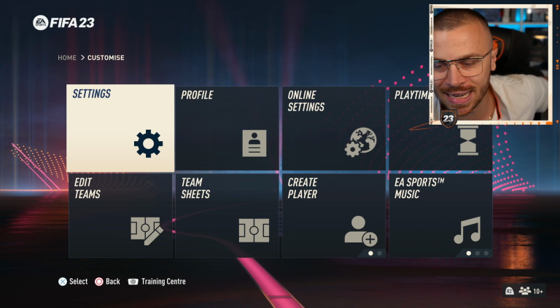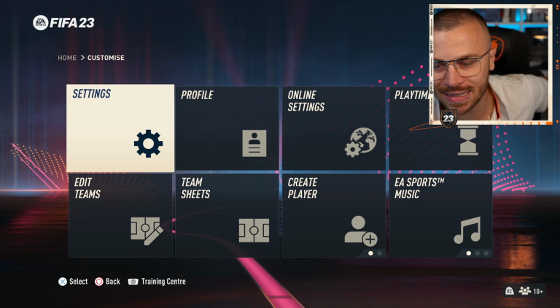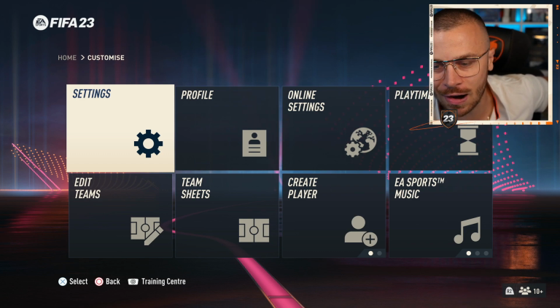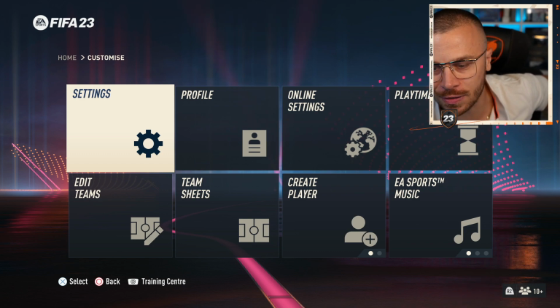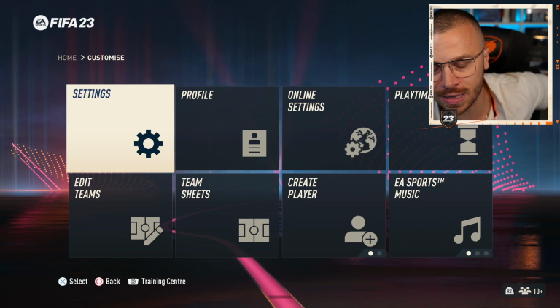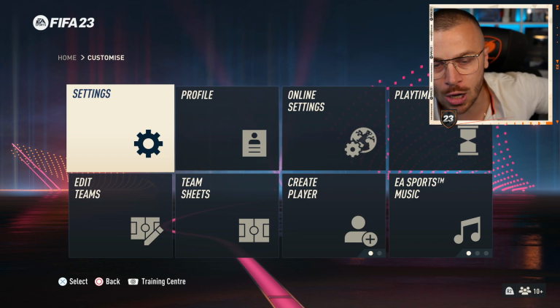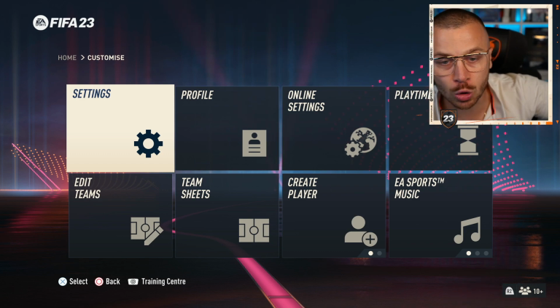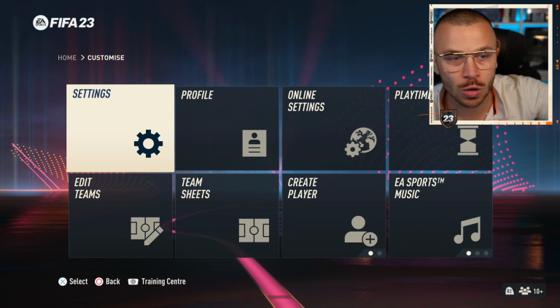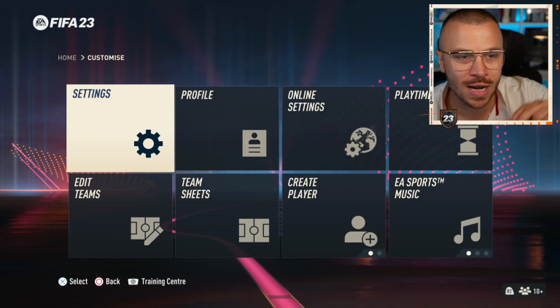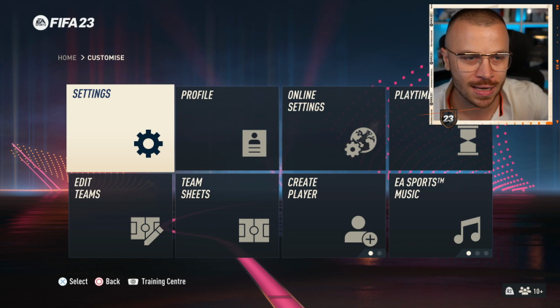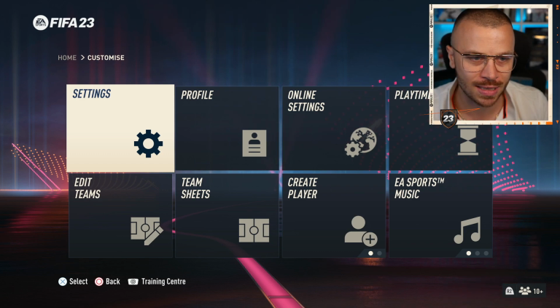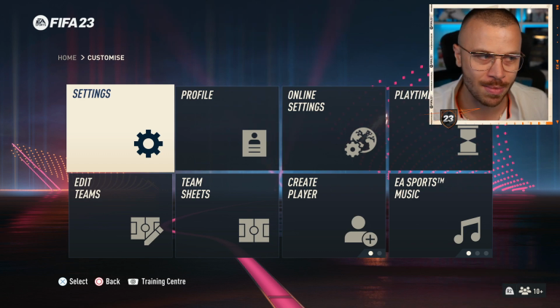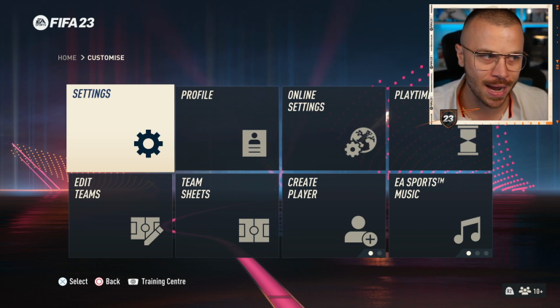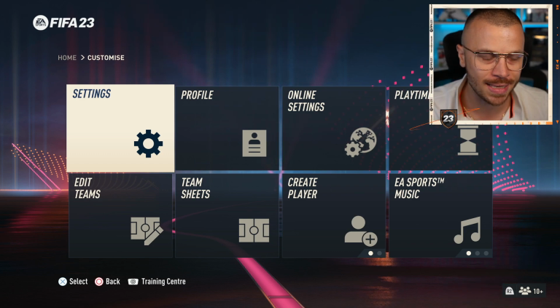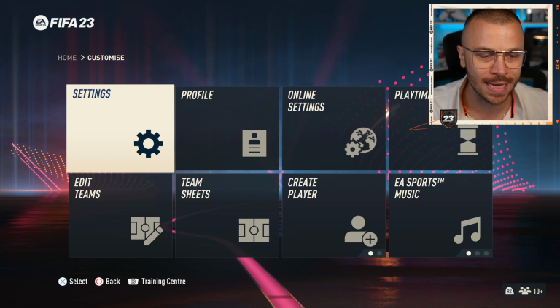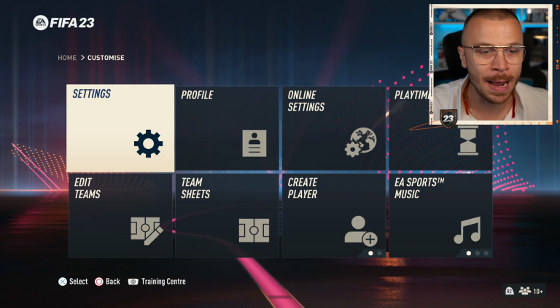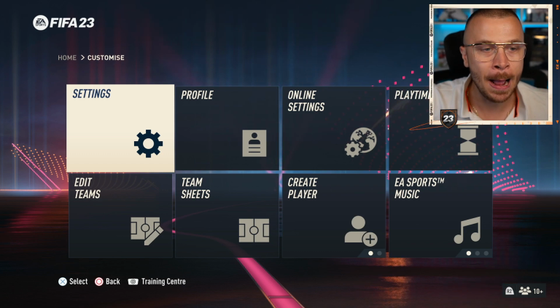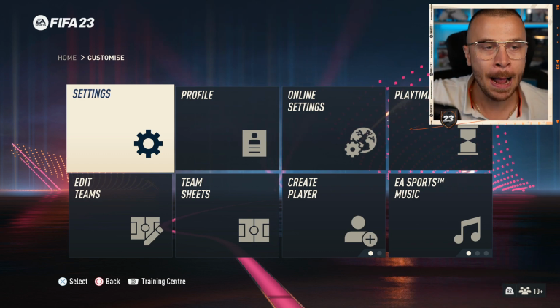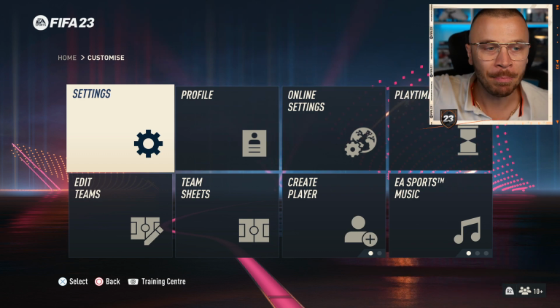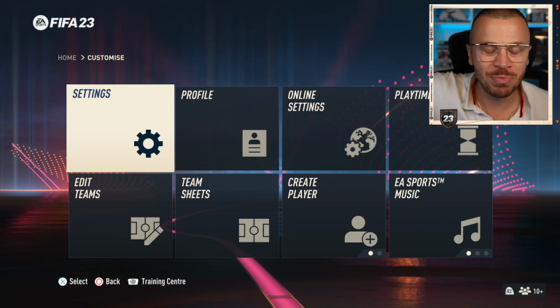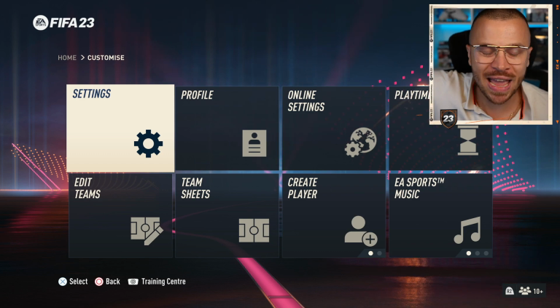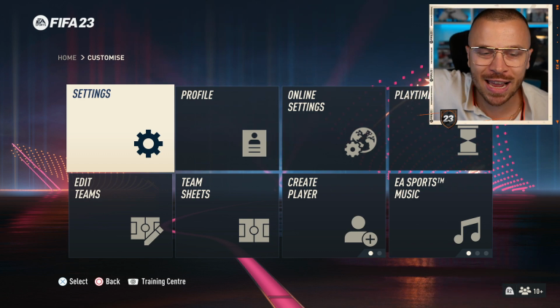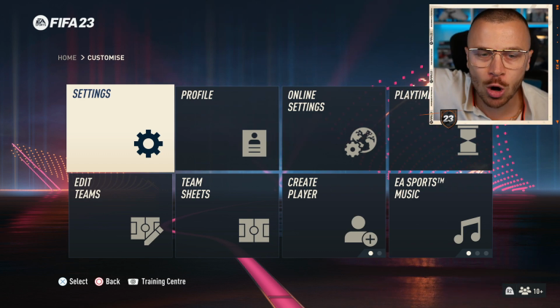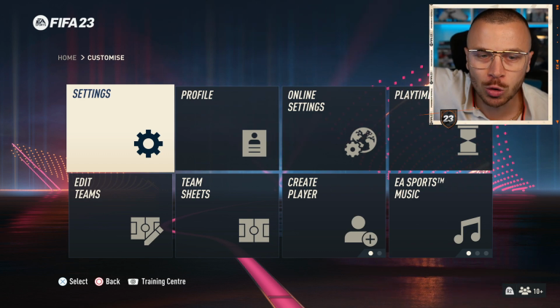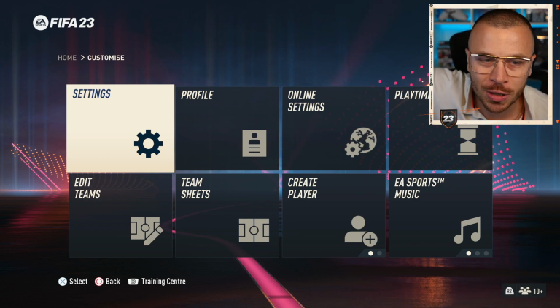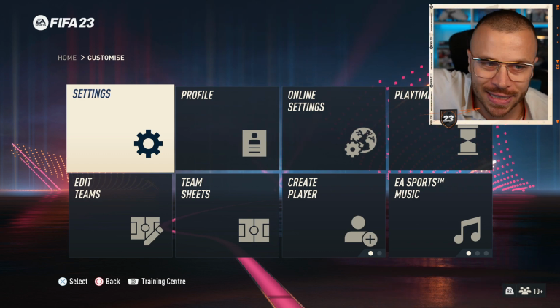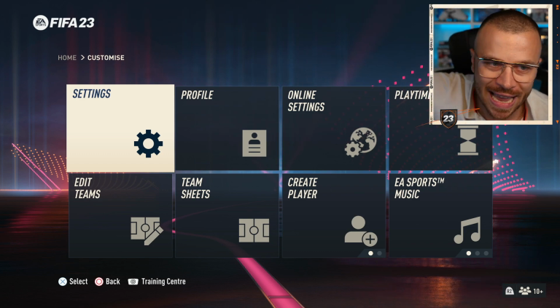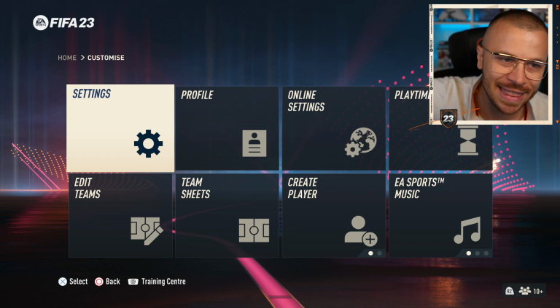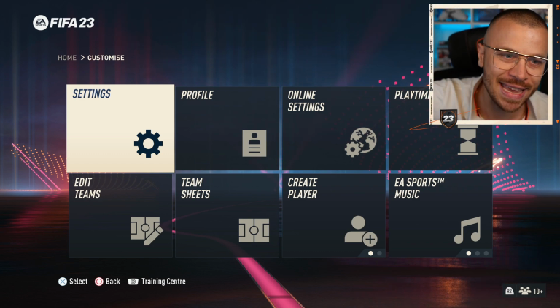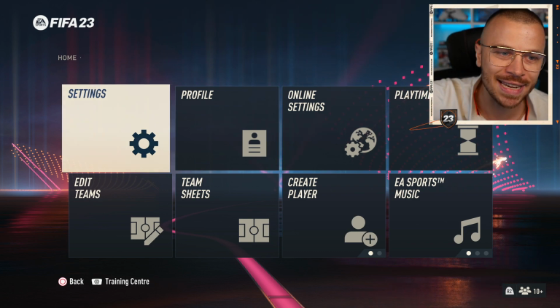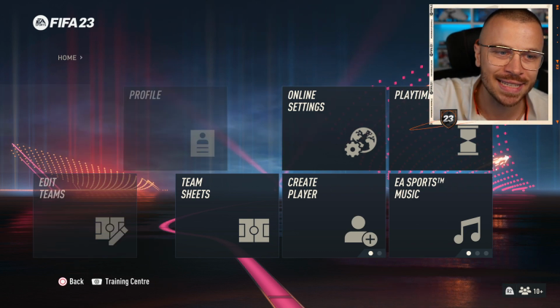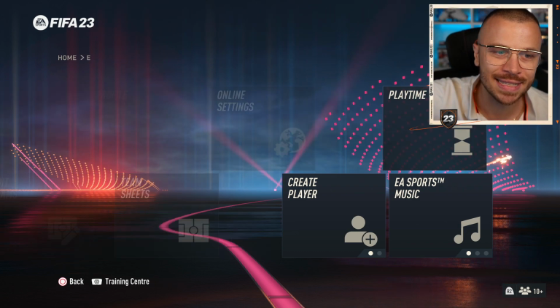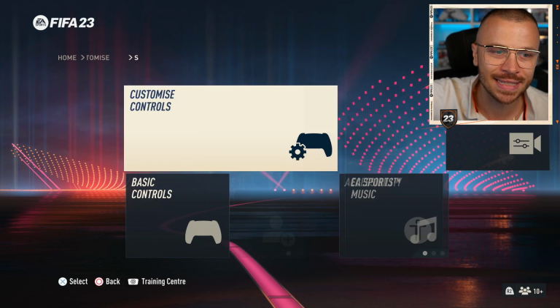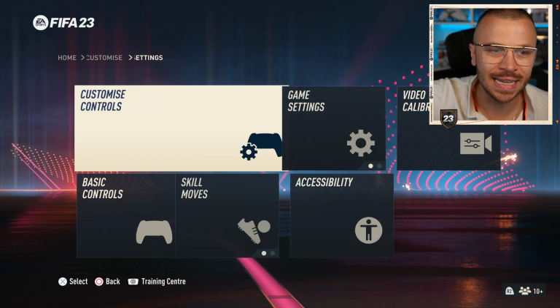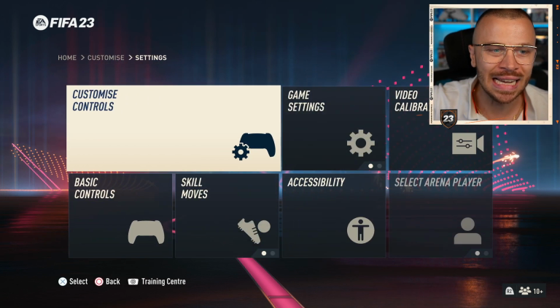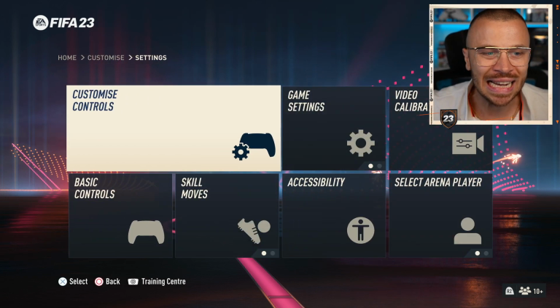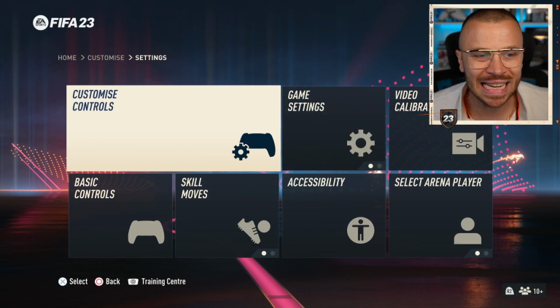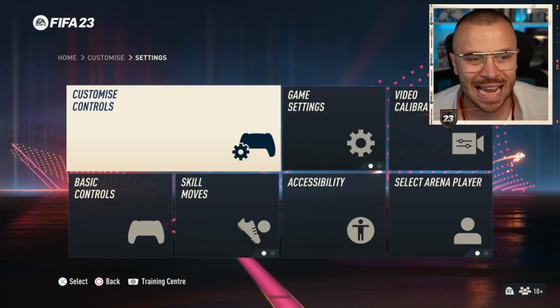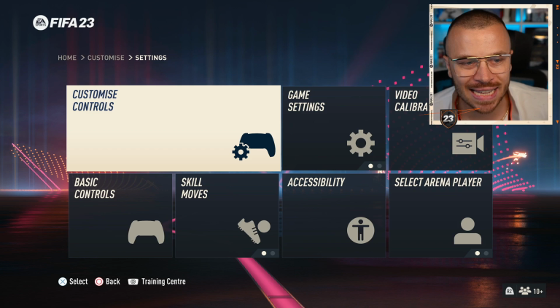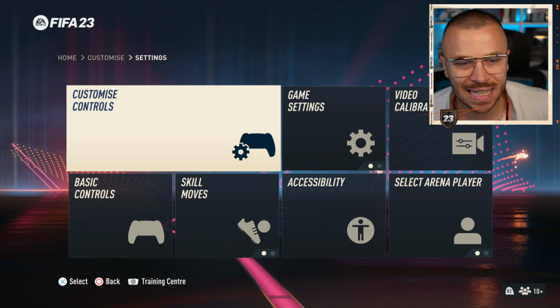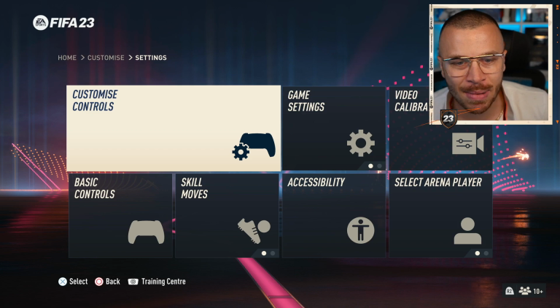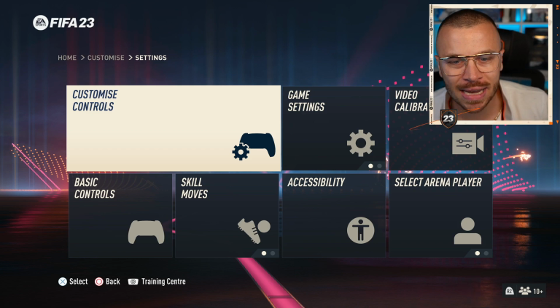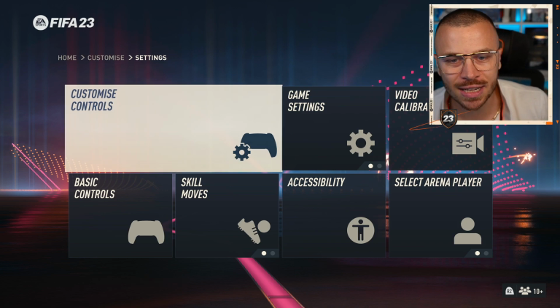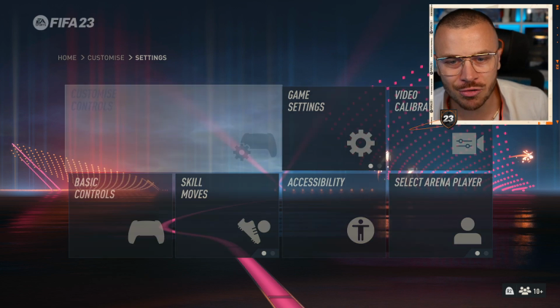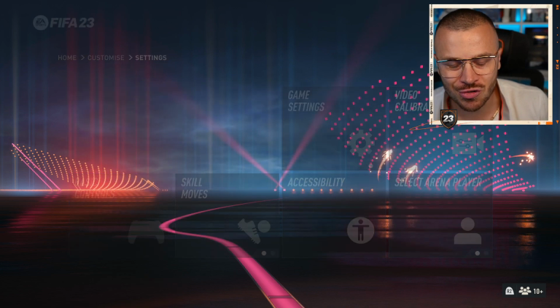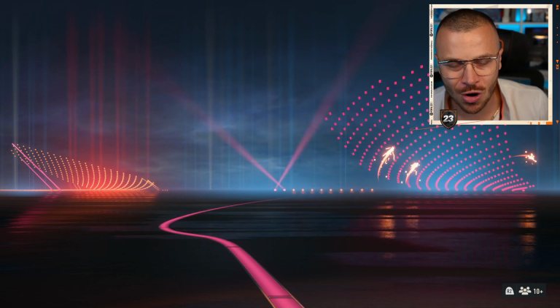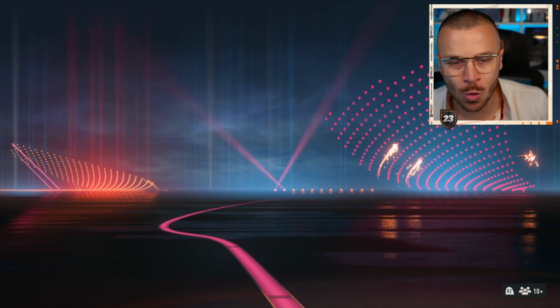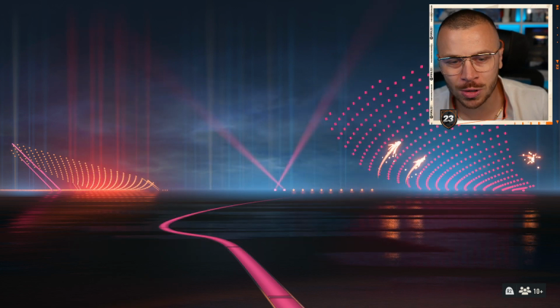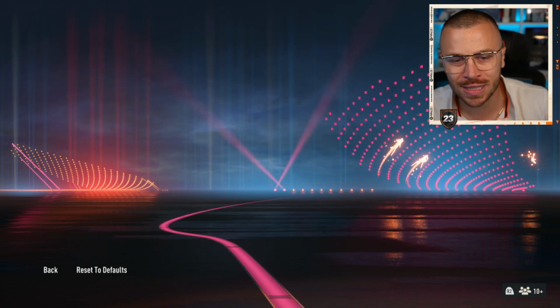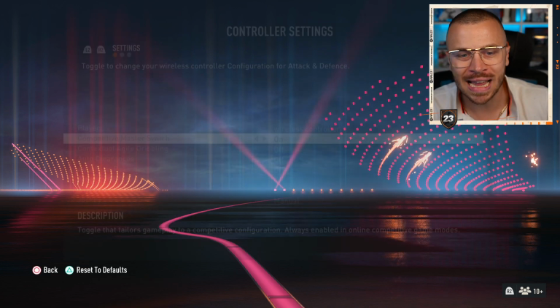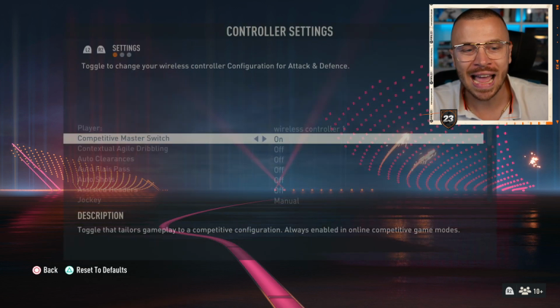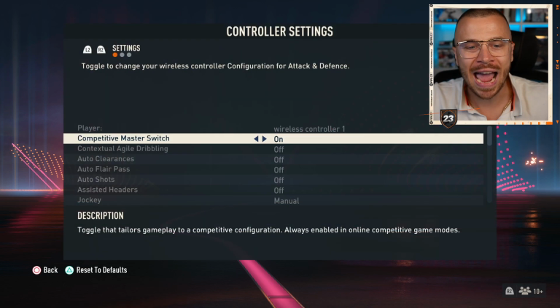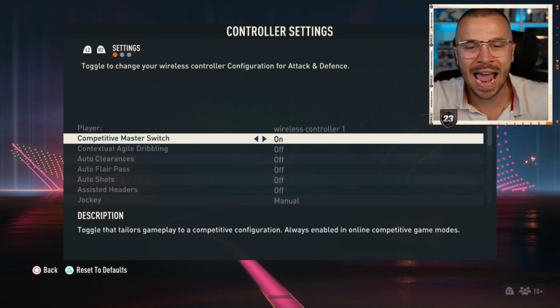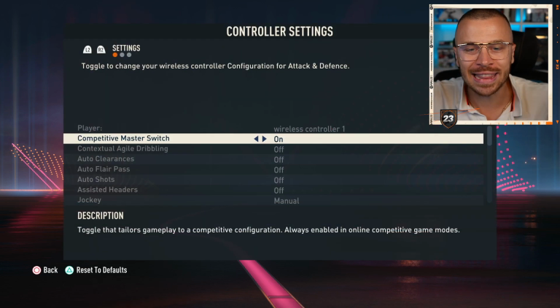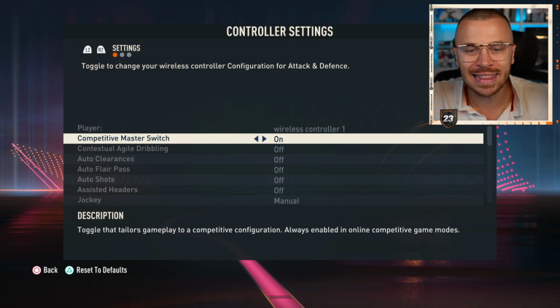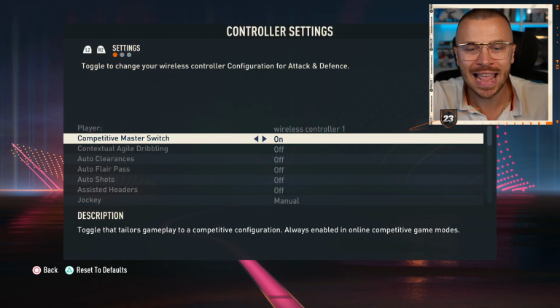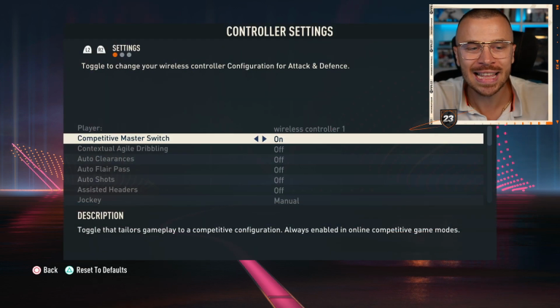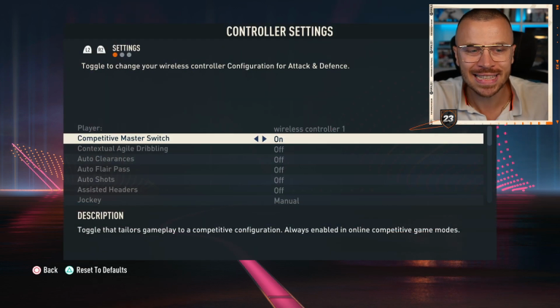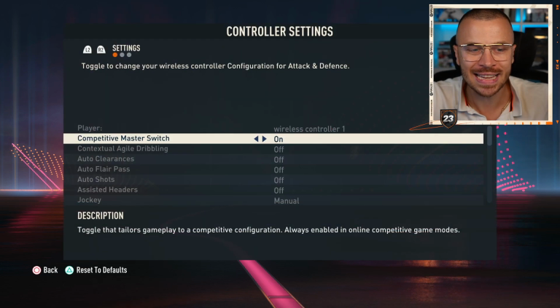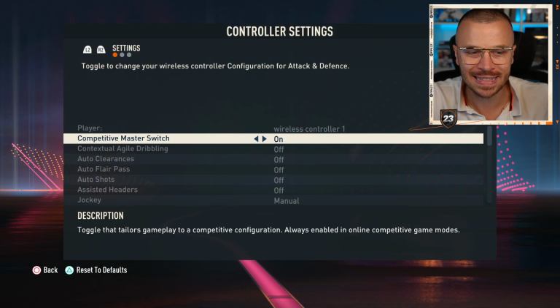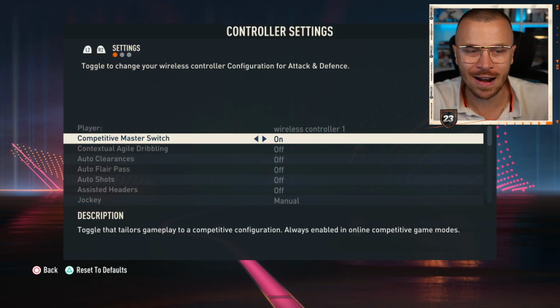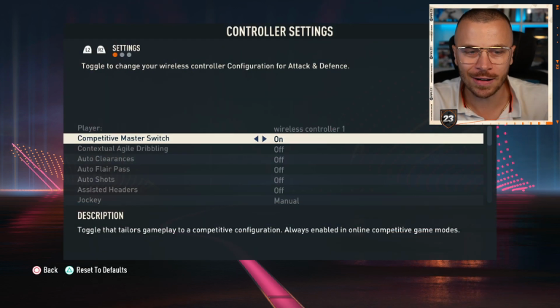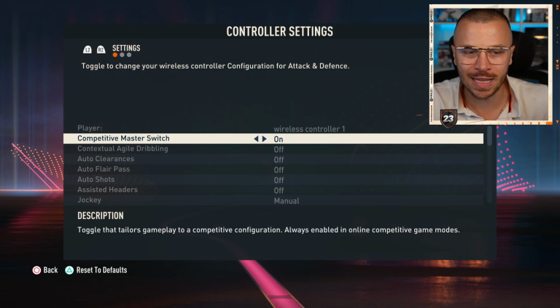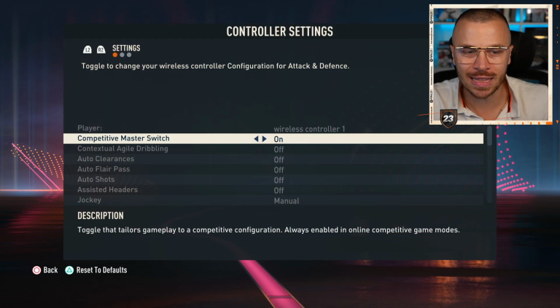Go to Customize, then go to Settings, Customize Controls, and let's get started.